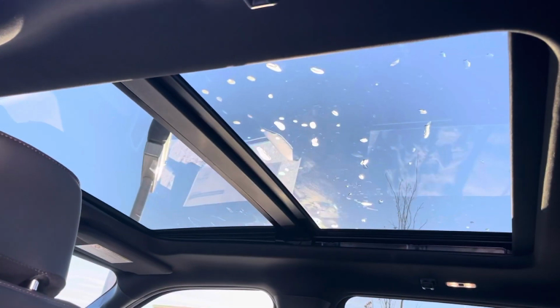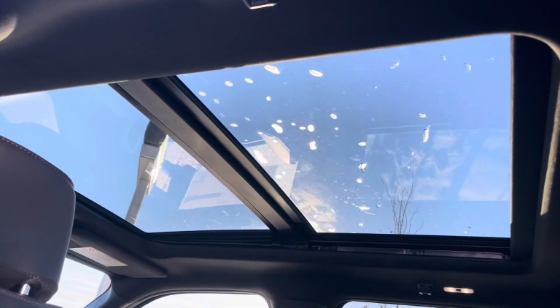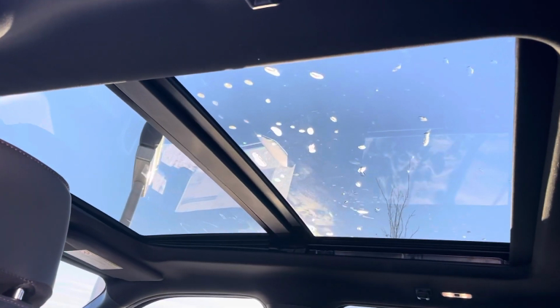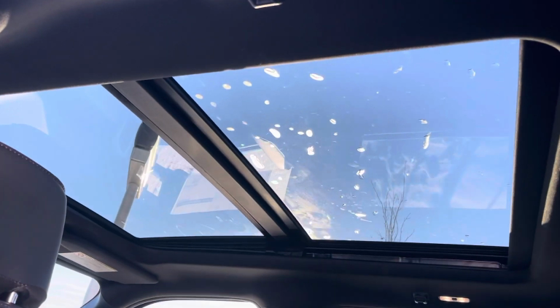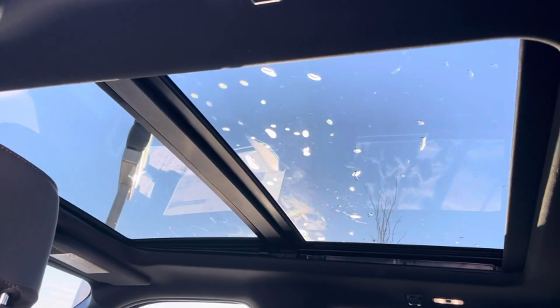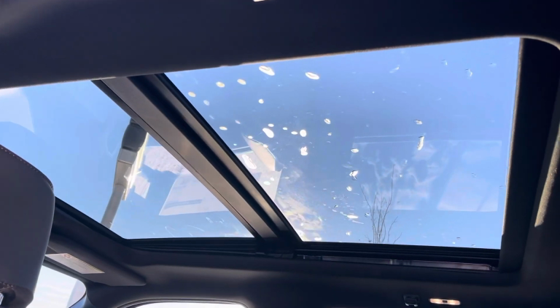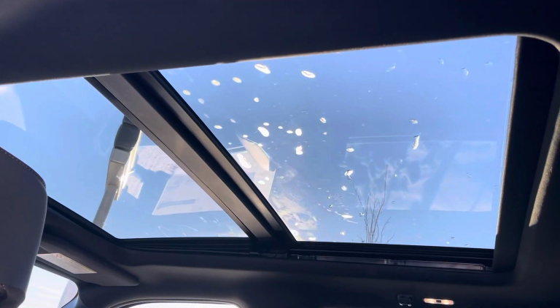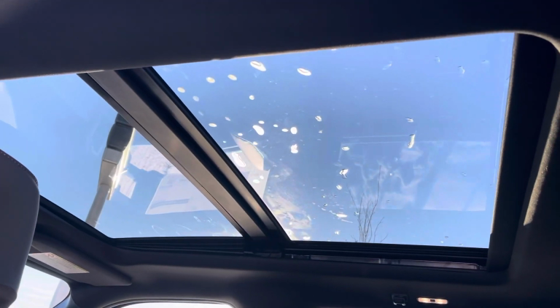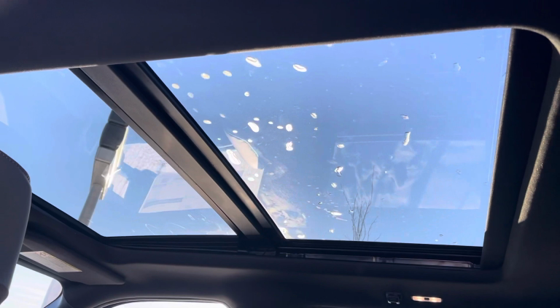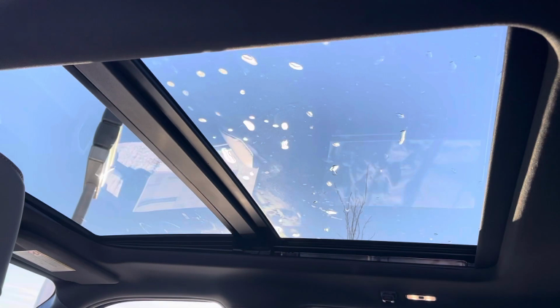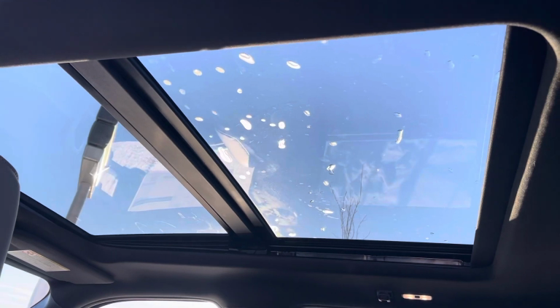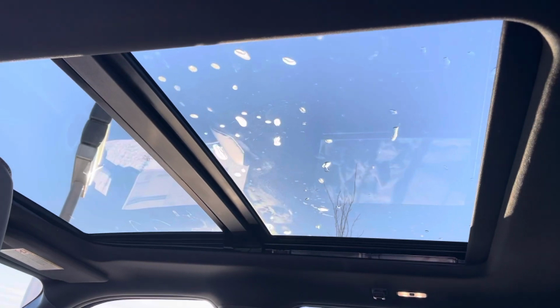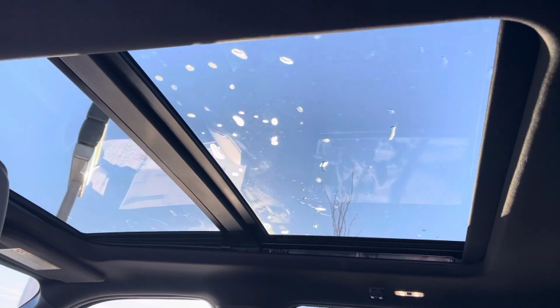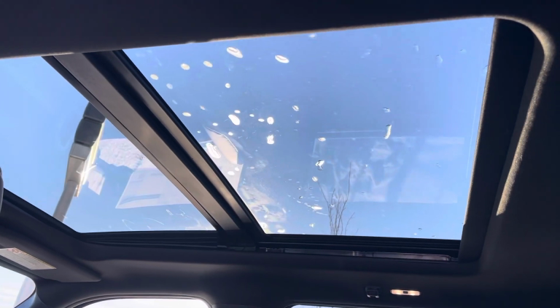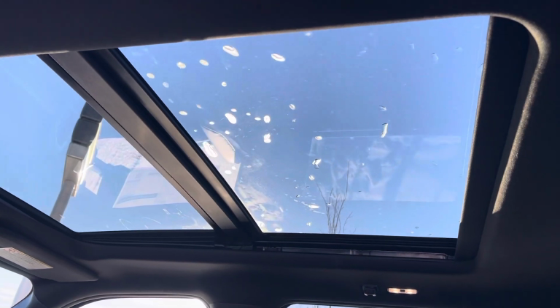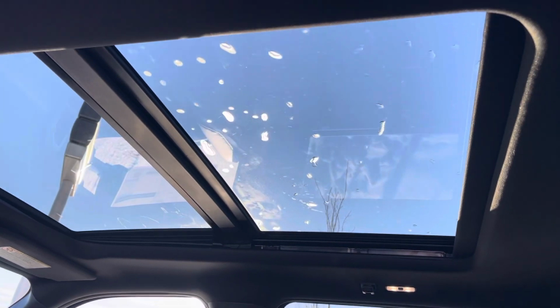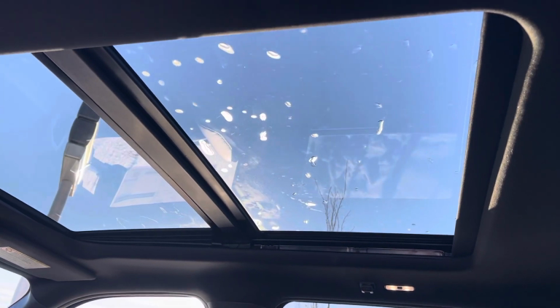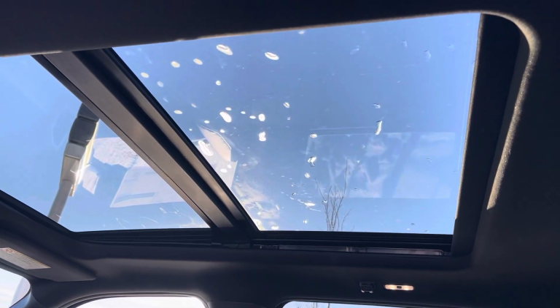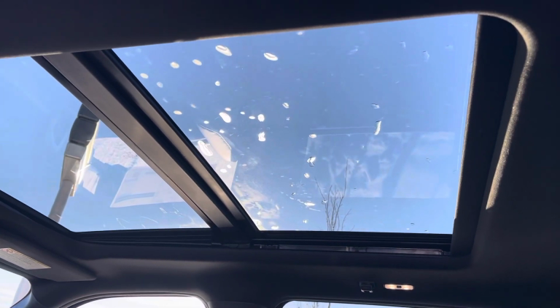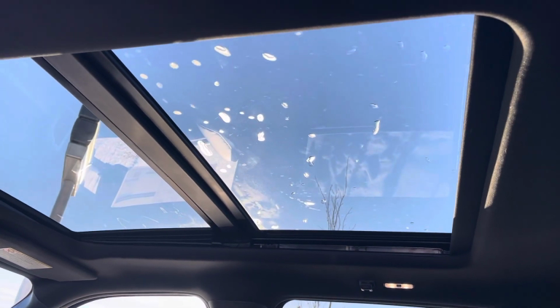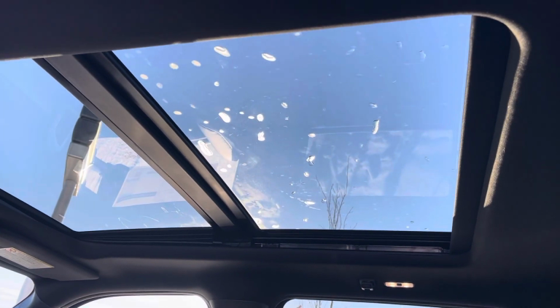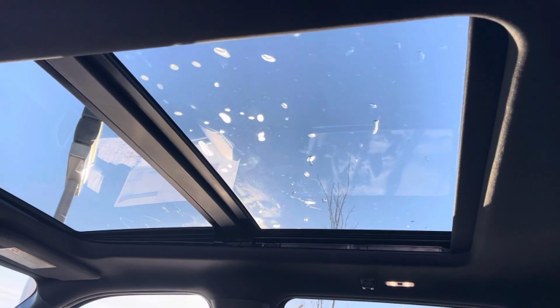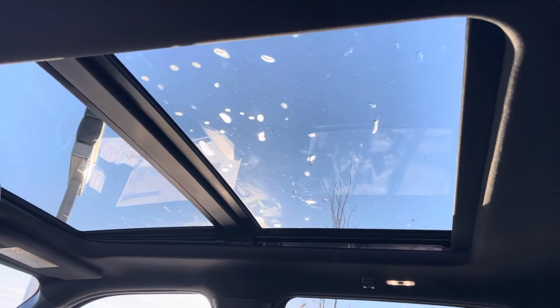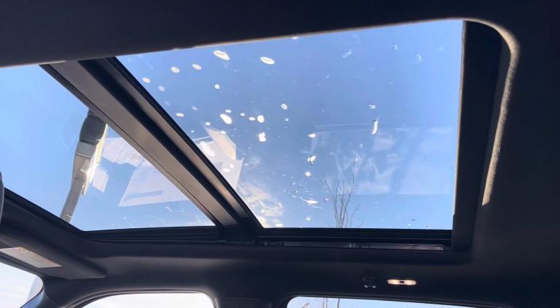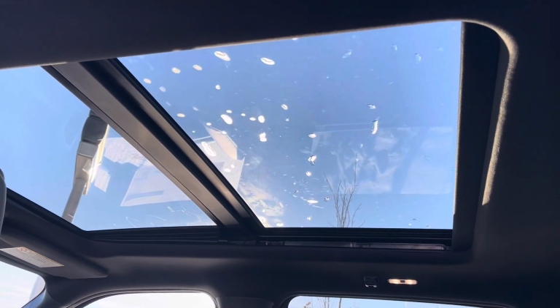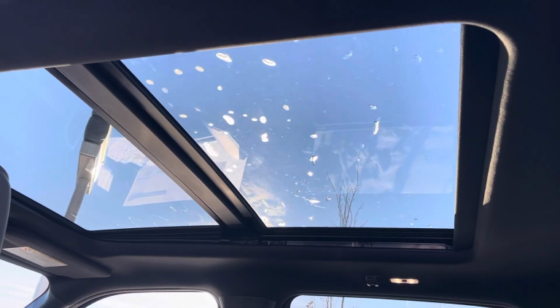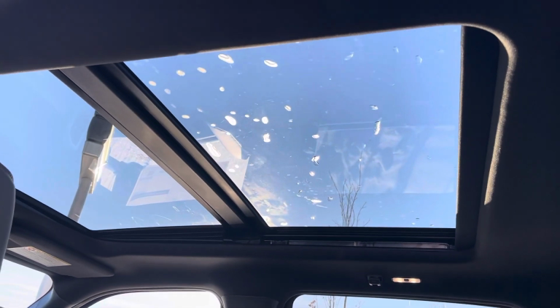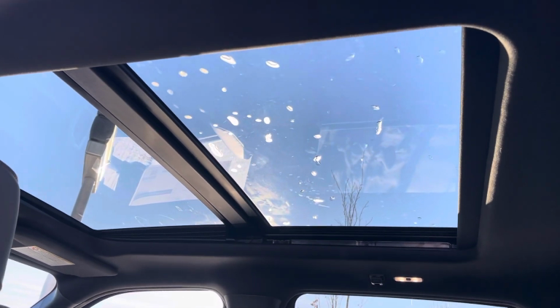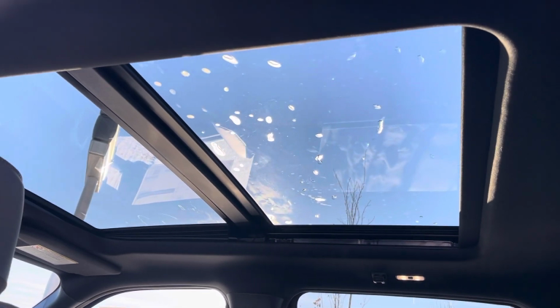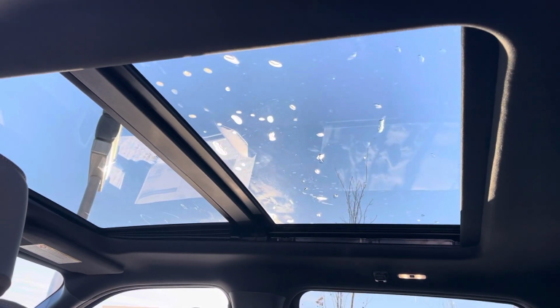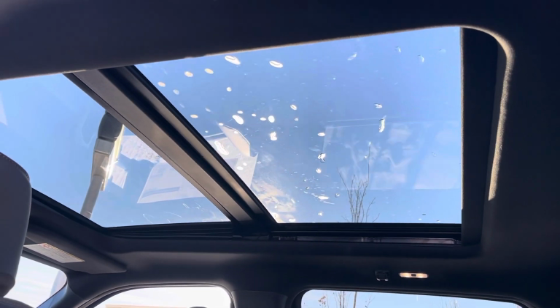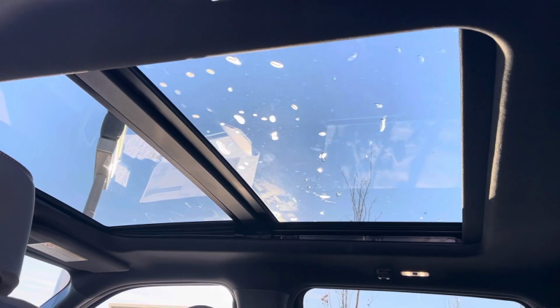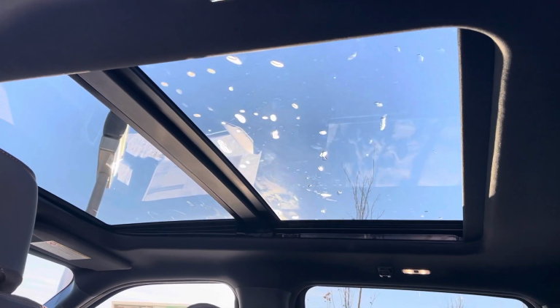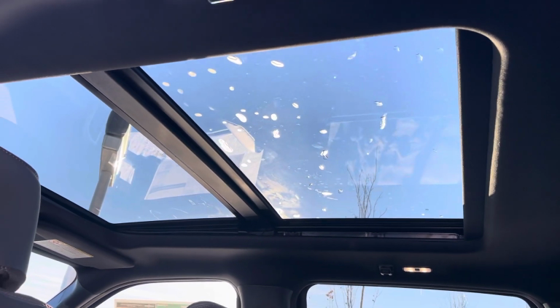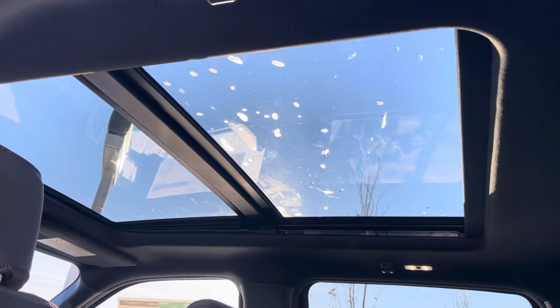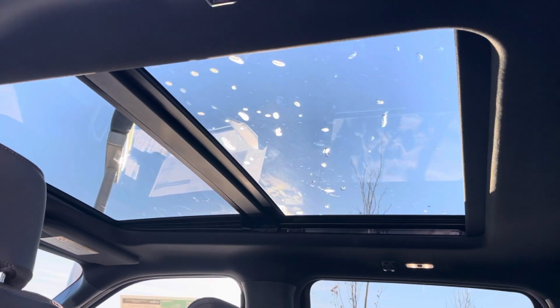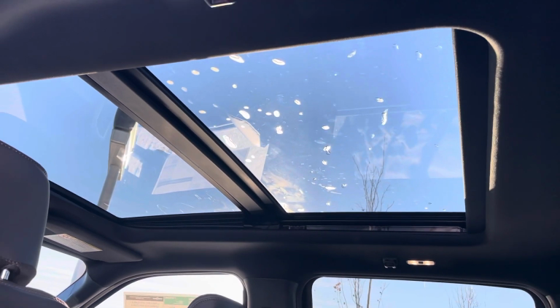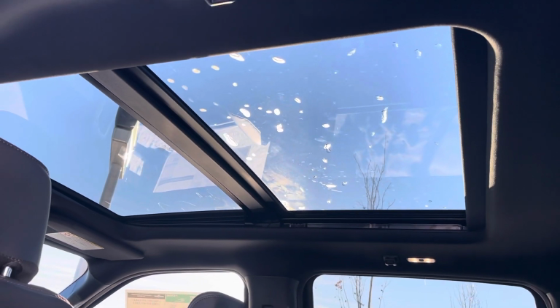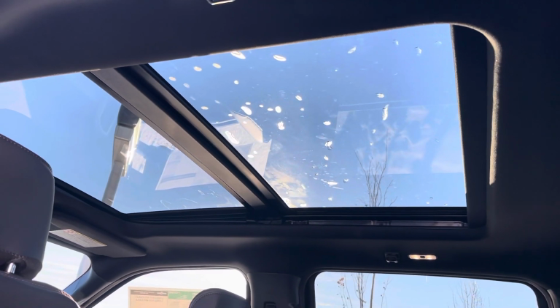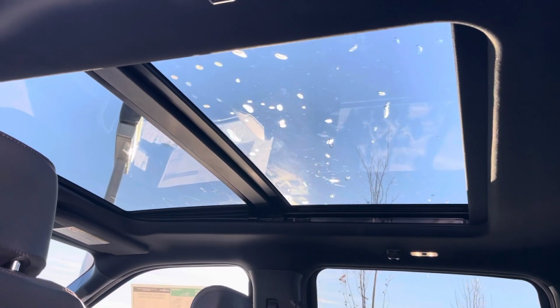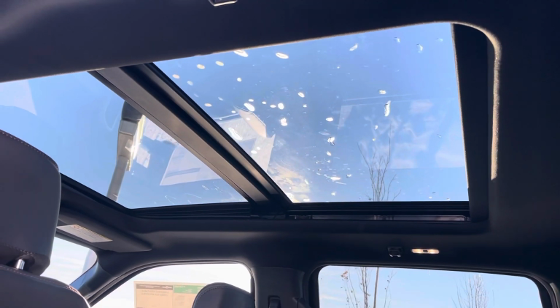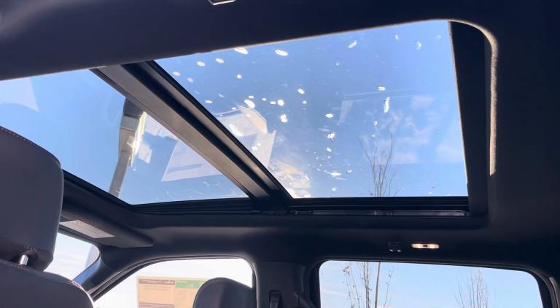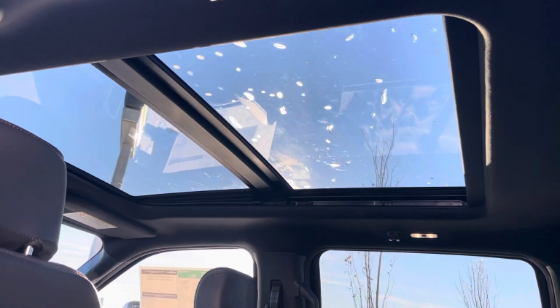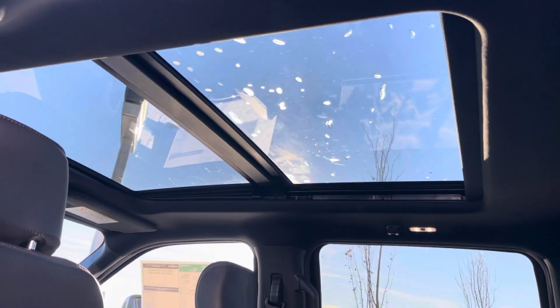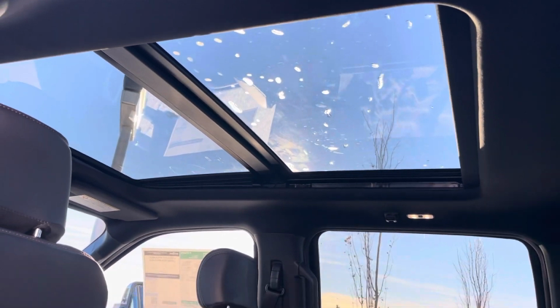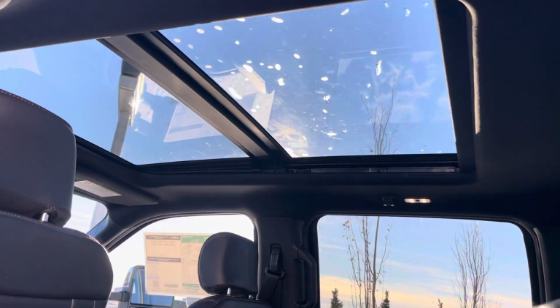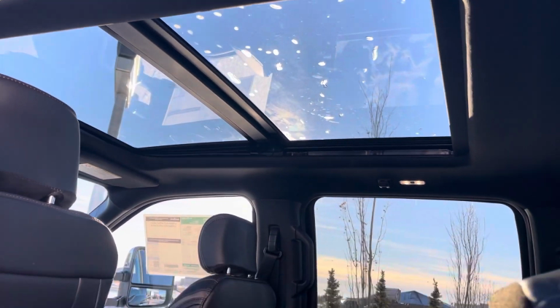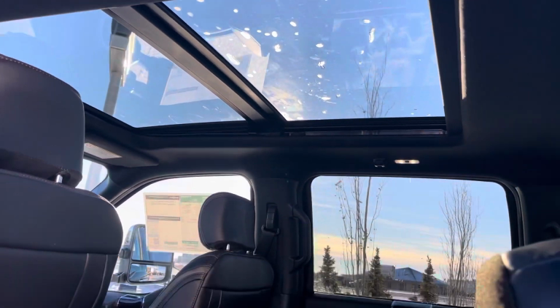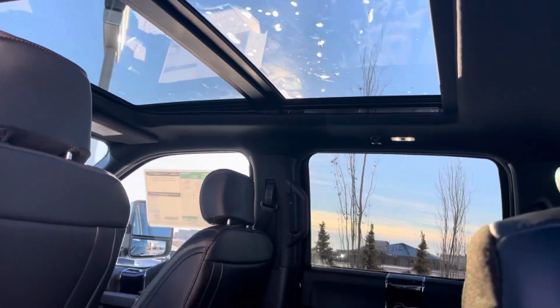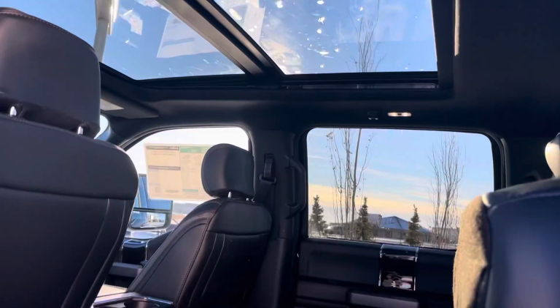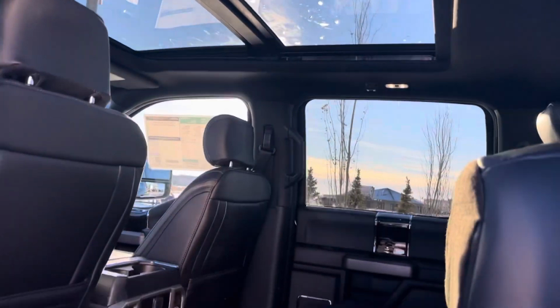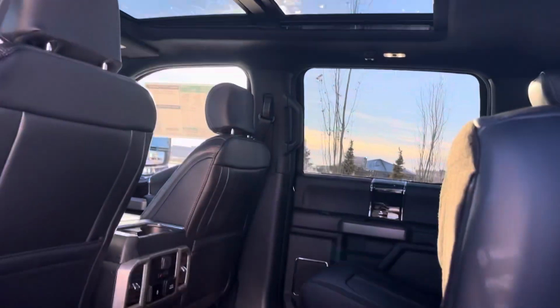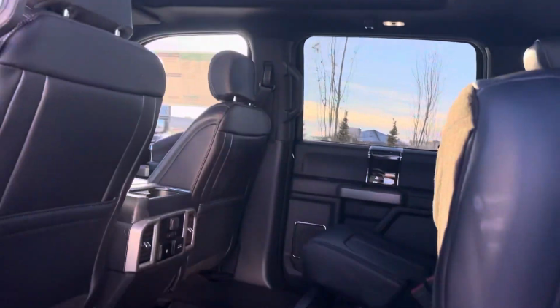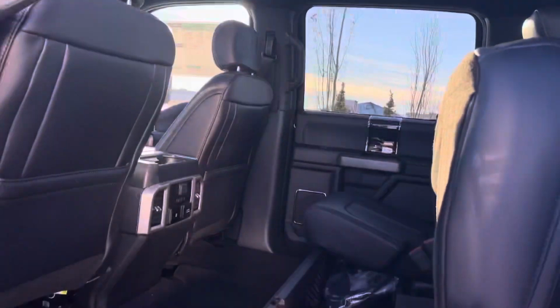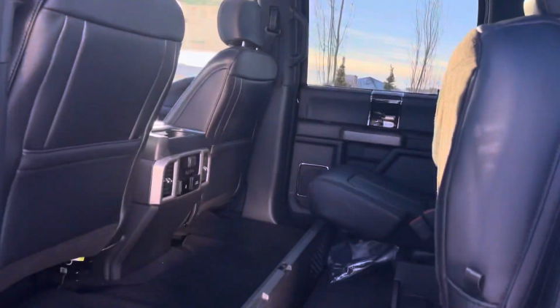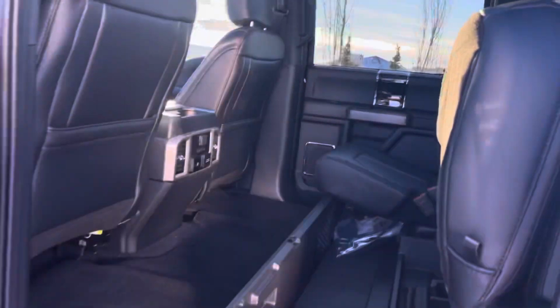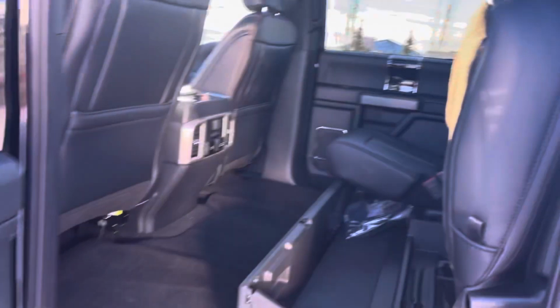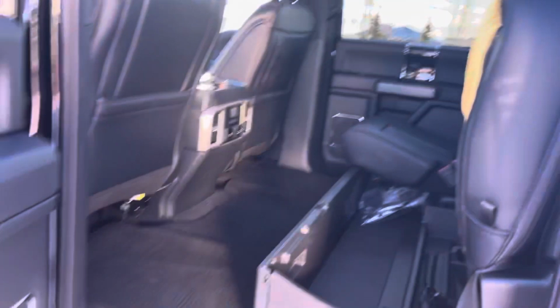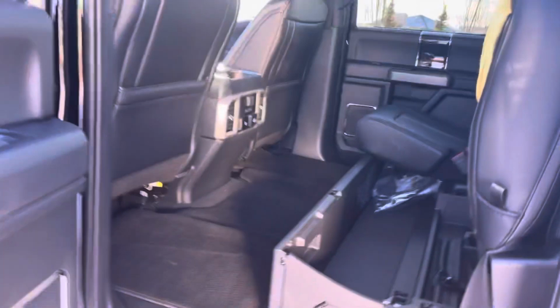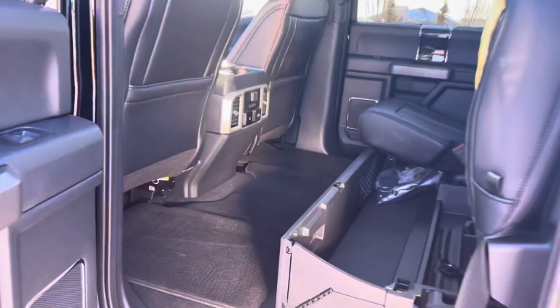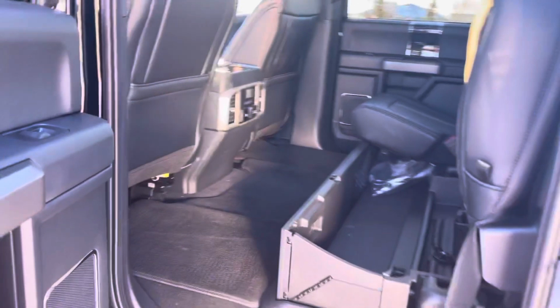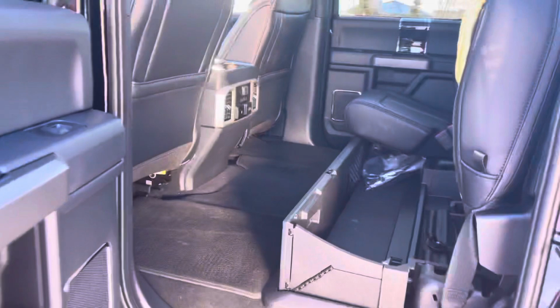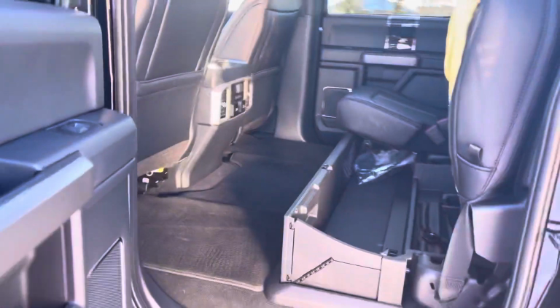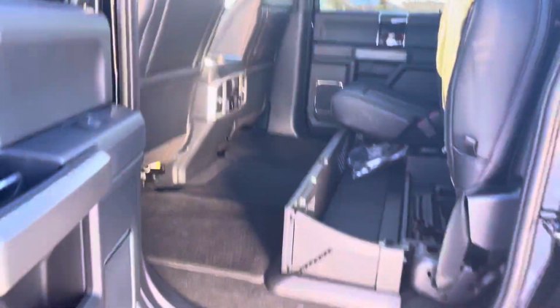Look up top and you'll see the upgraded twin panel panoramic sunroof with power shade, letting in lots of natural light.